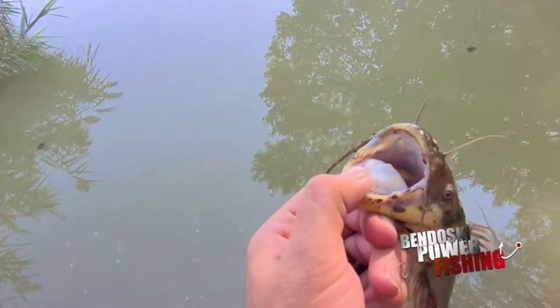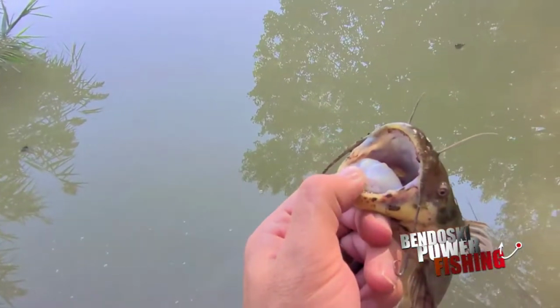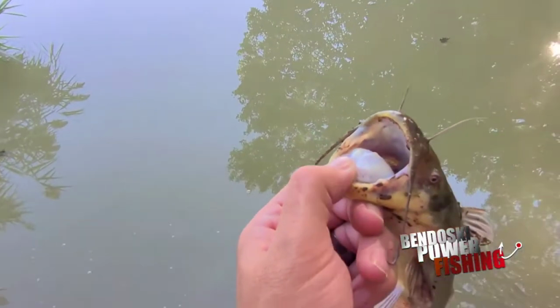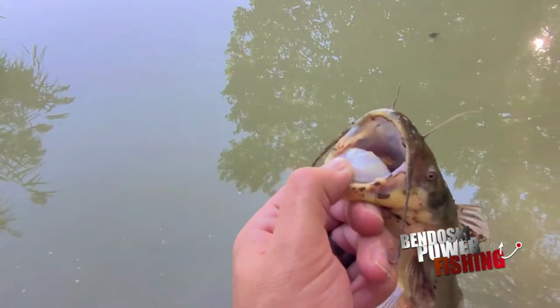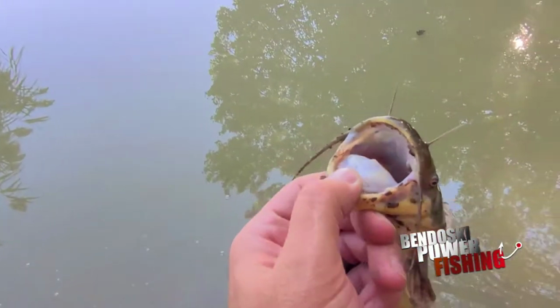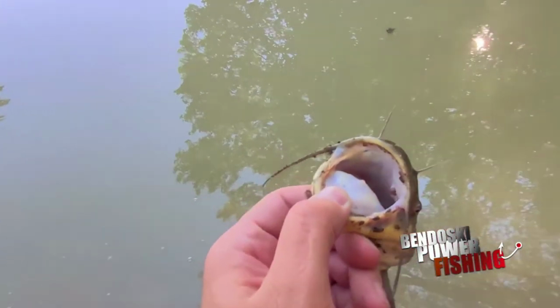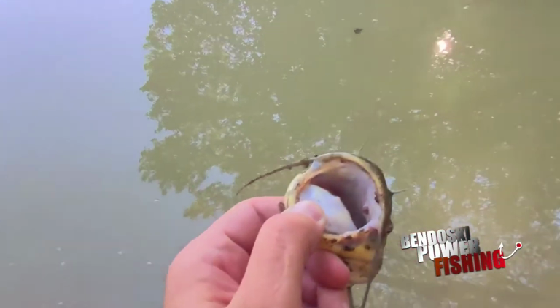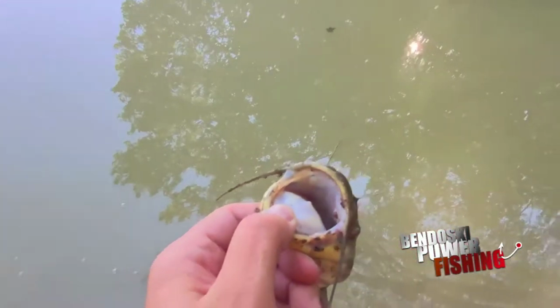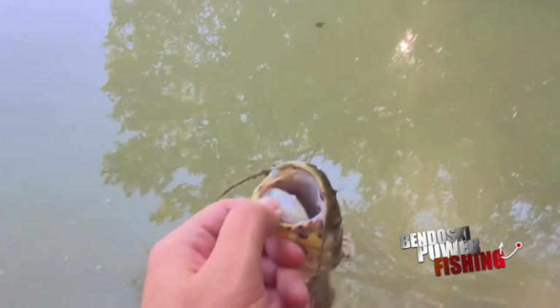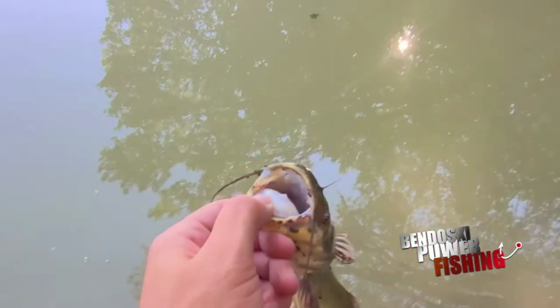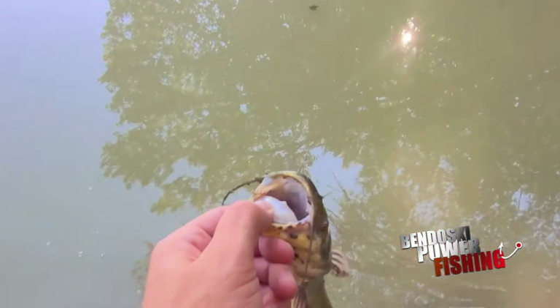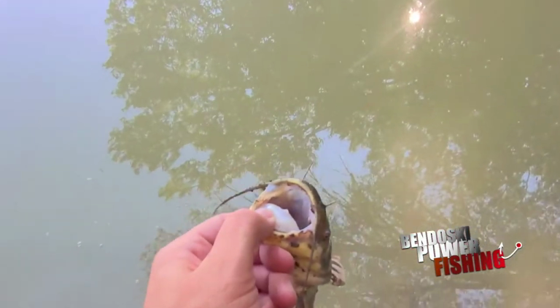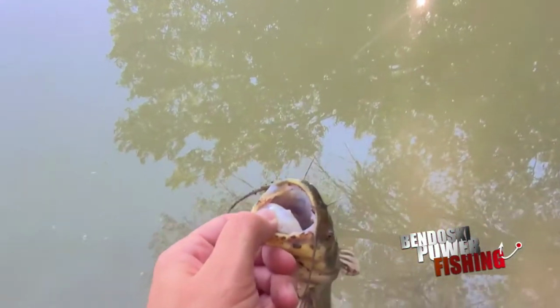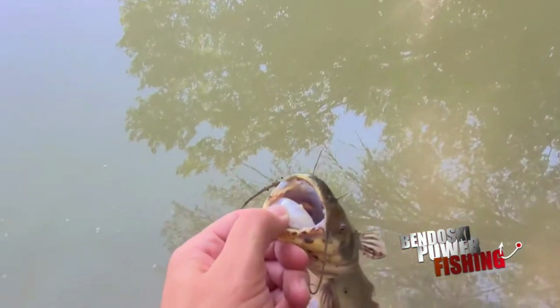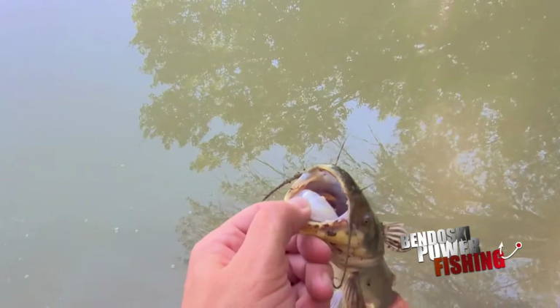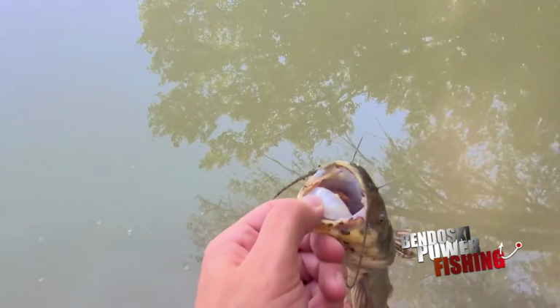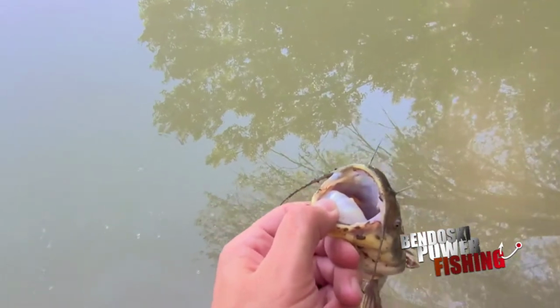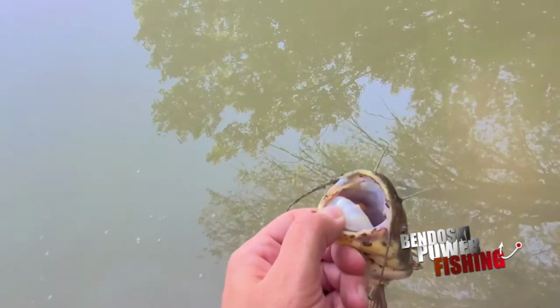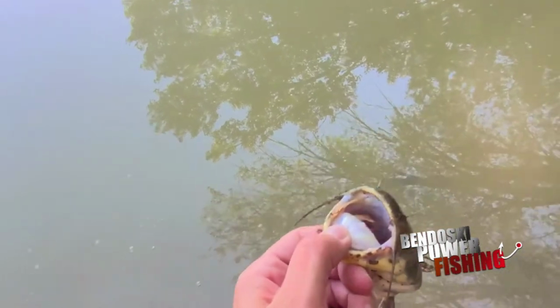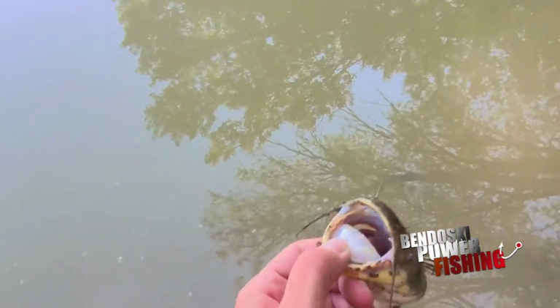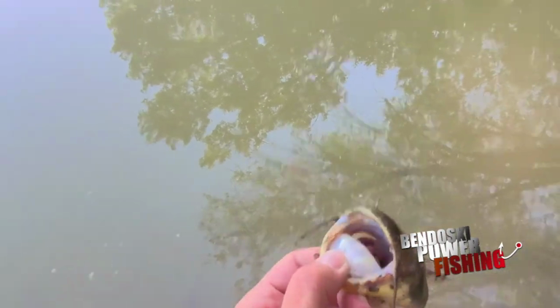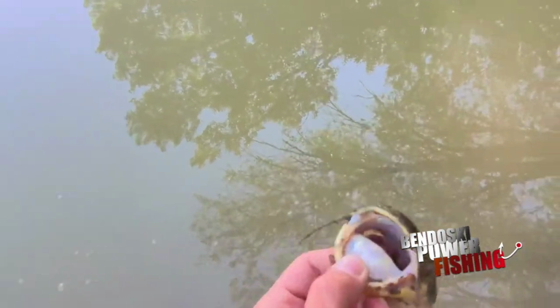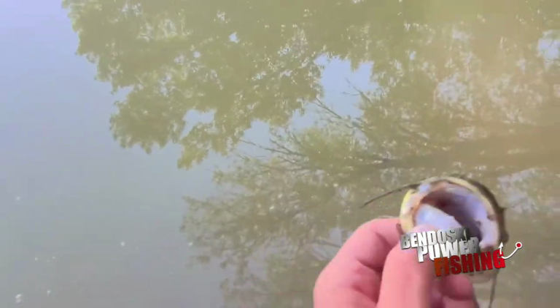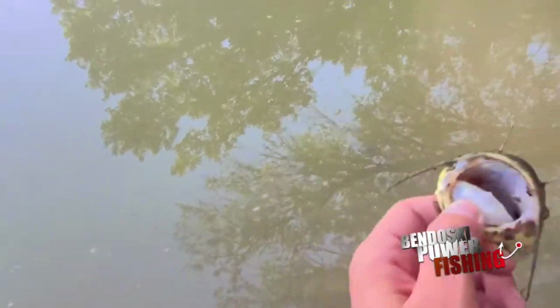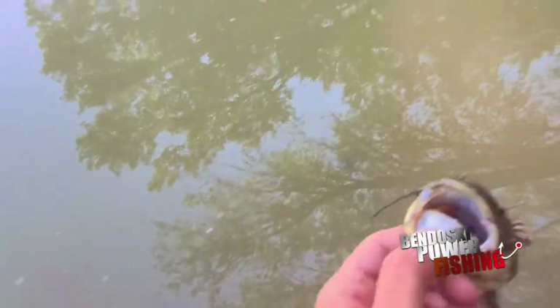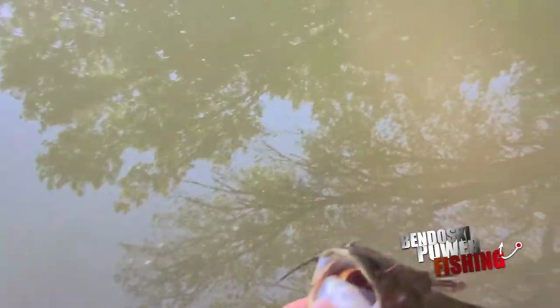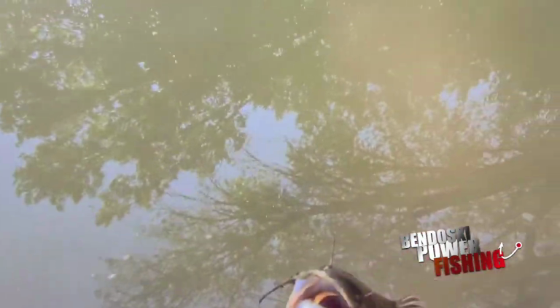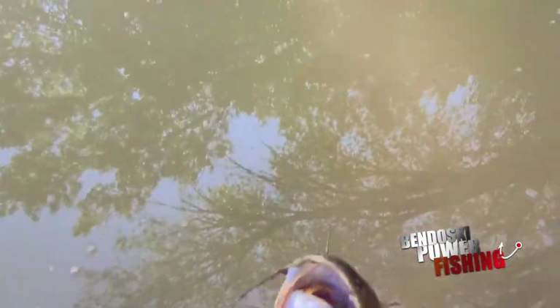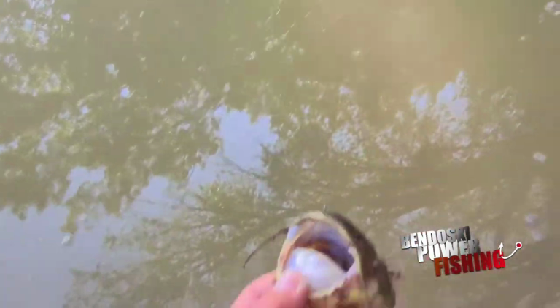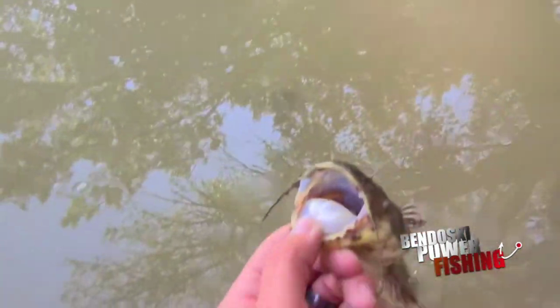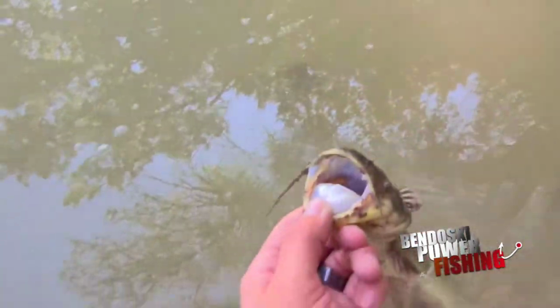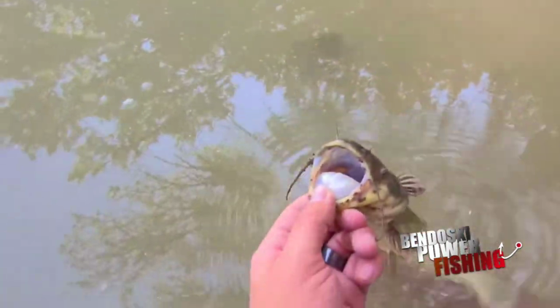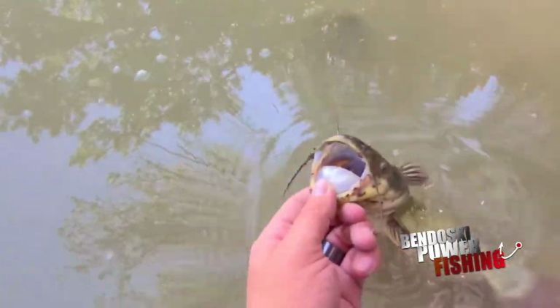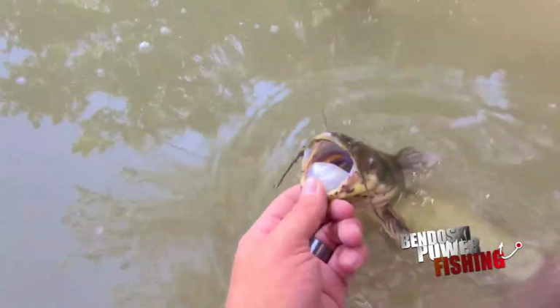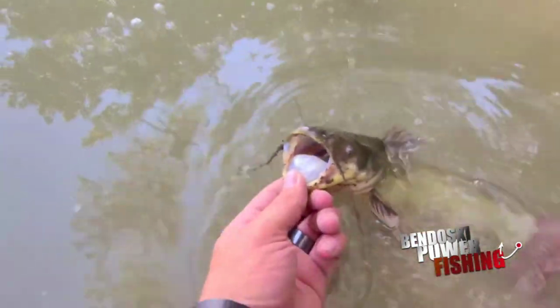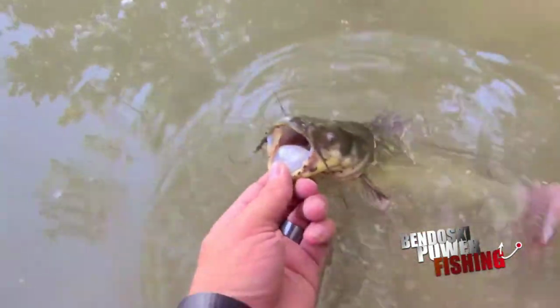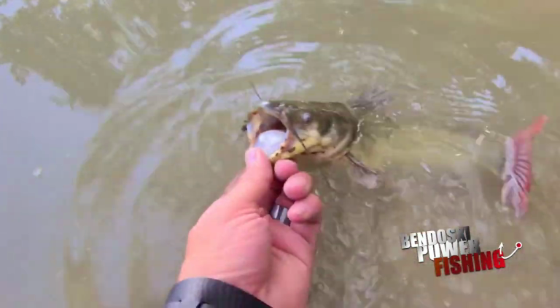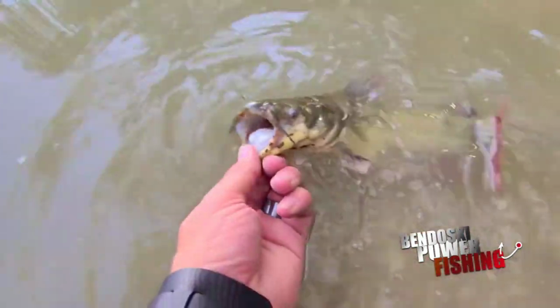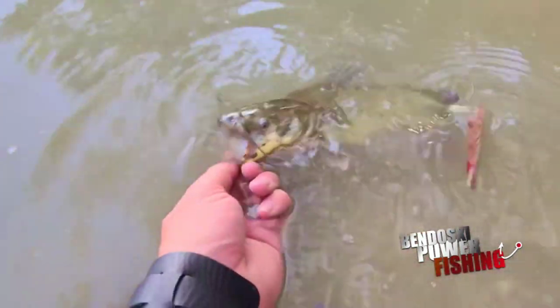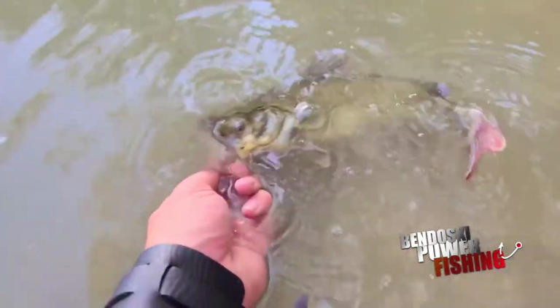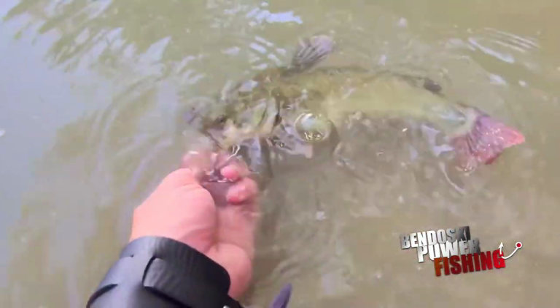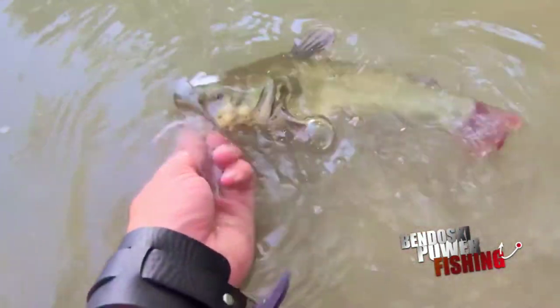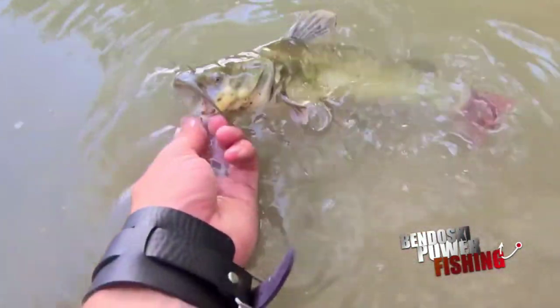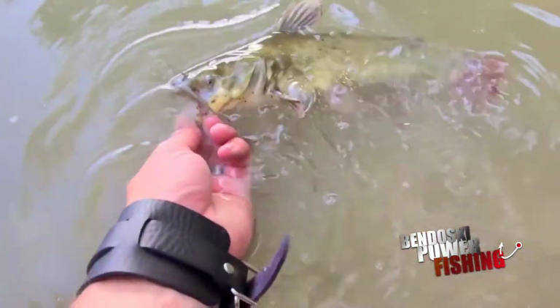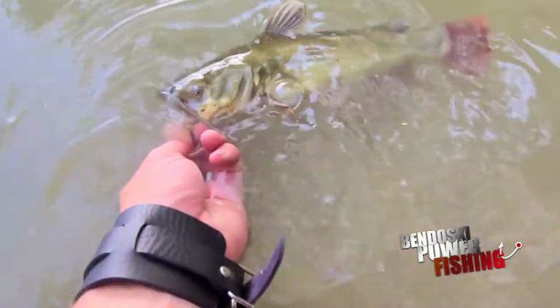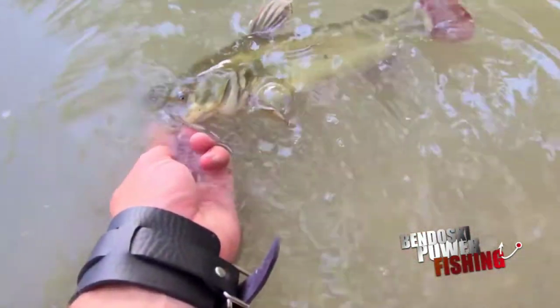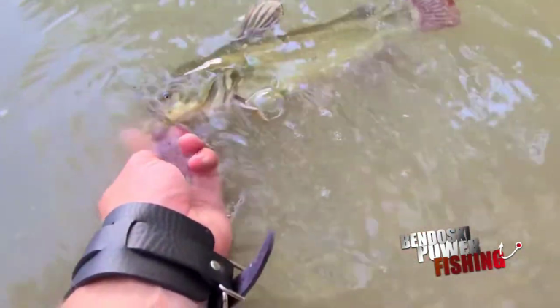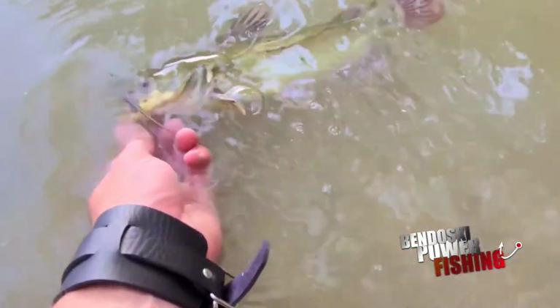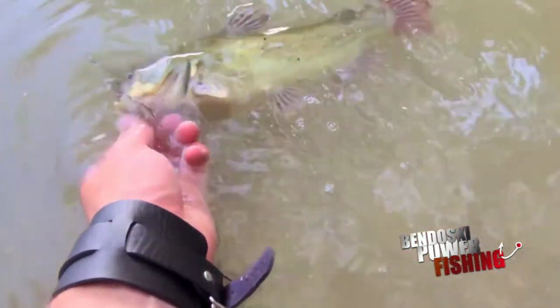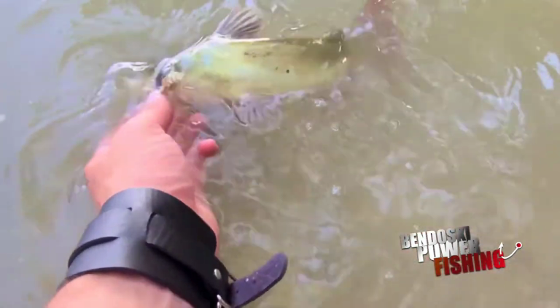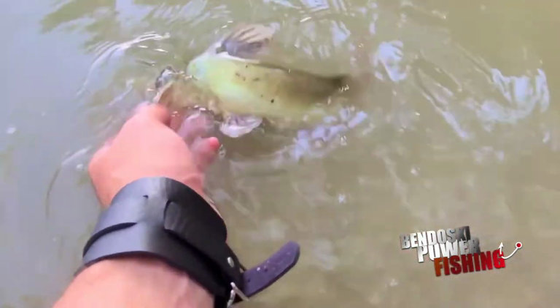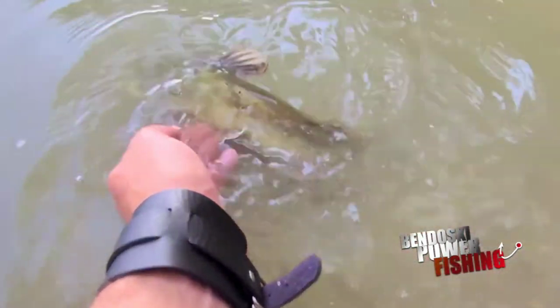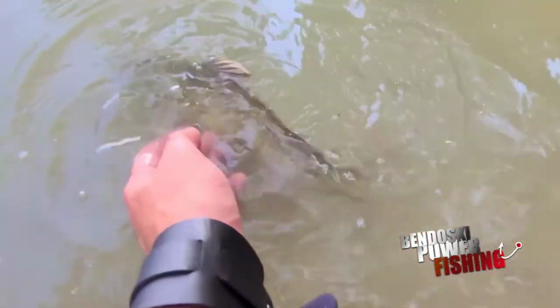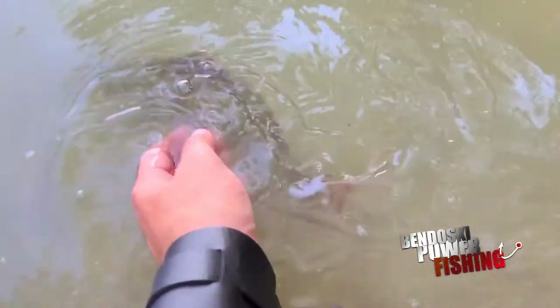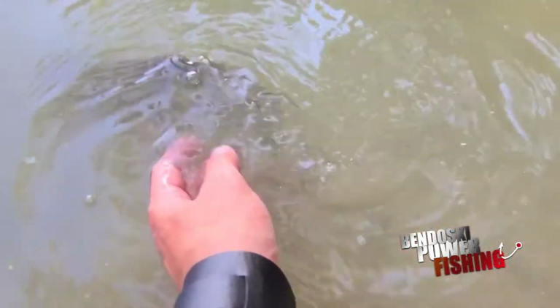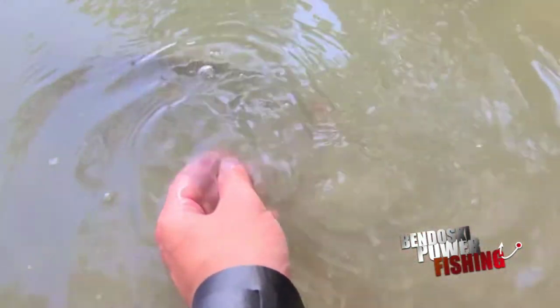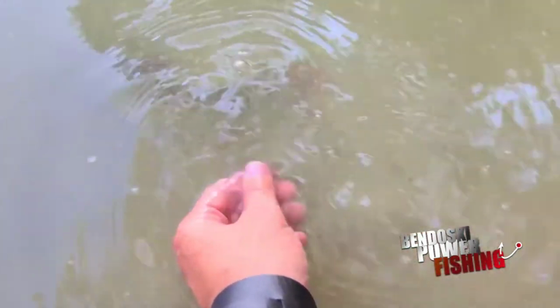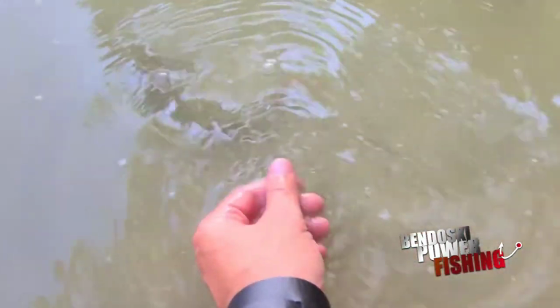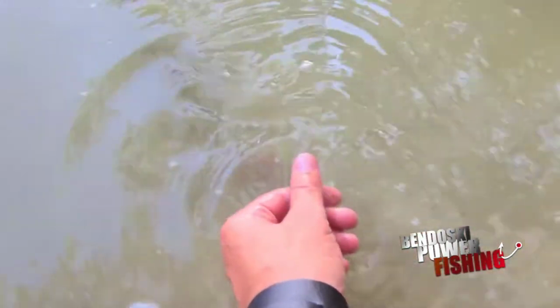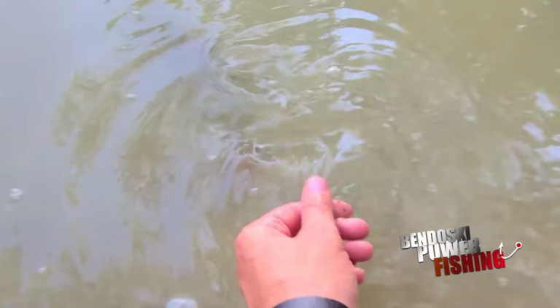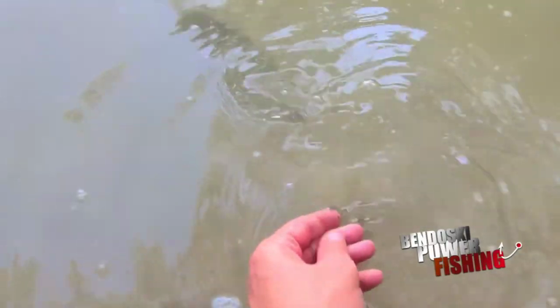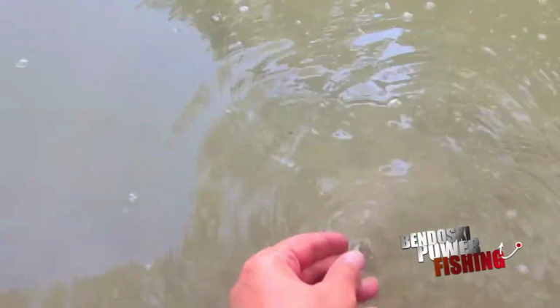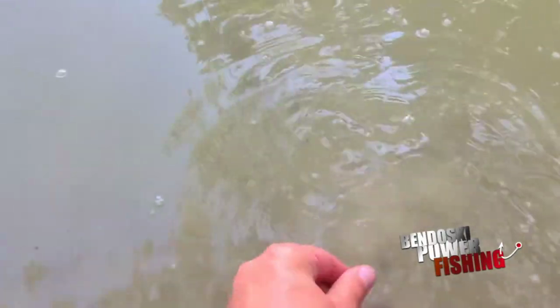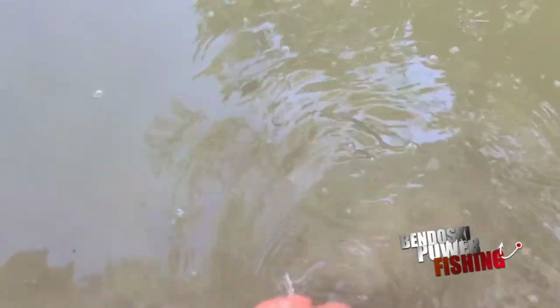We're going to give this guy a nice little release, because he was our first cast. Thanks, bud. Go tell grandpa.